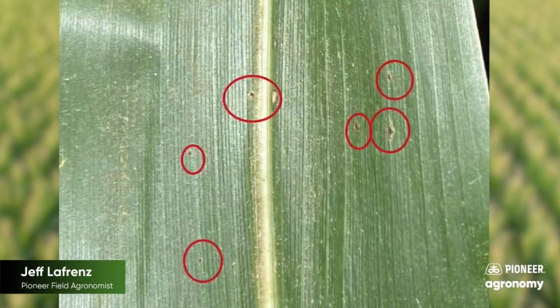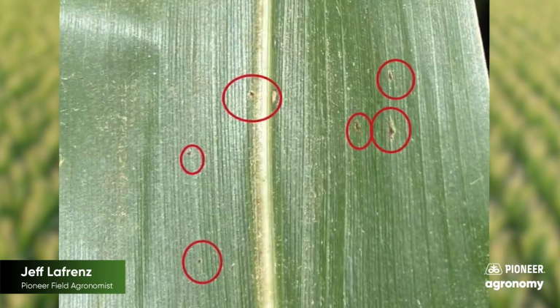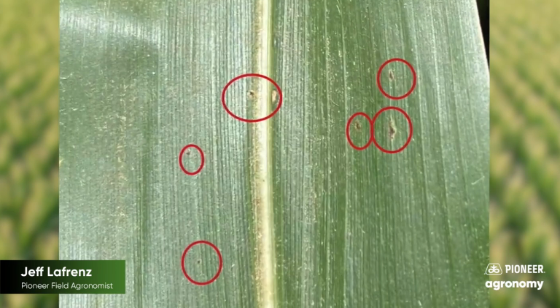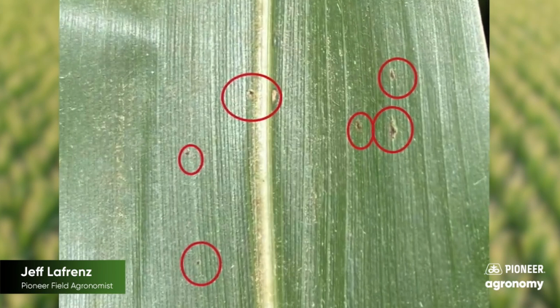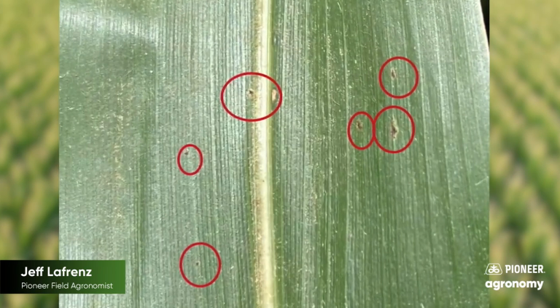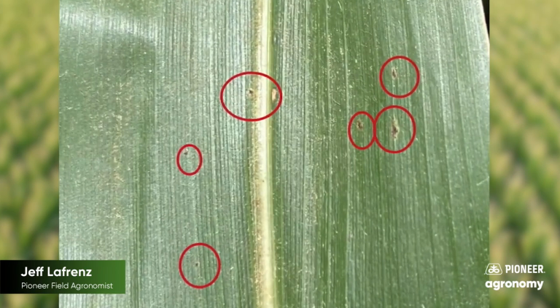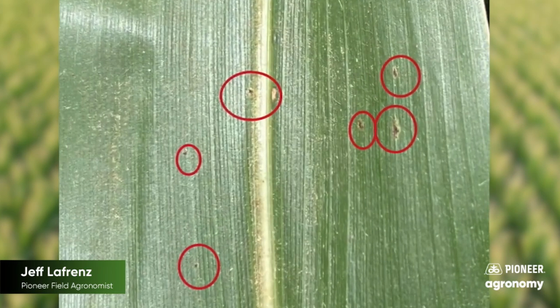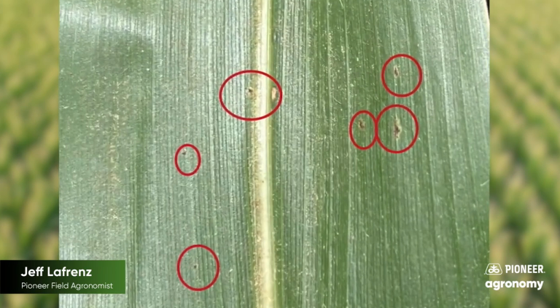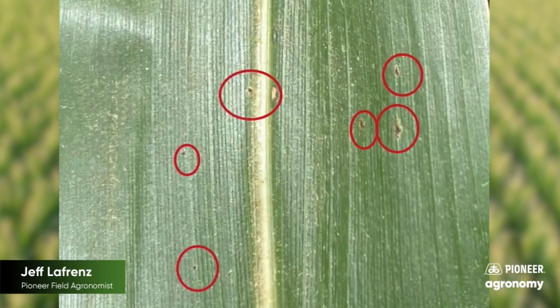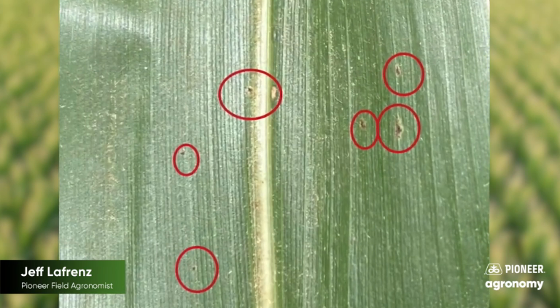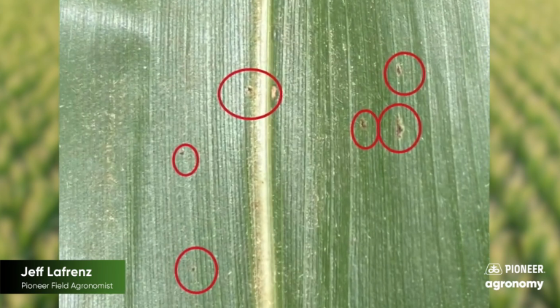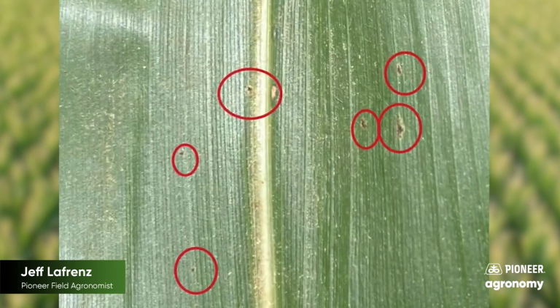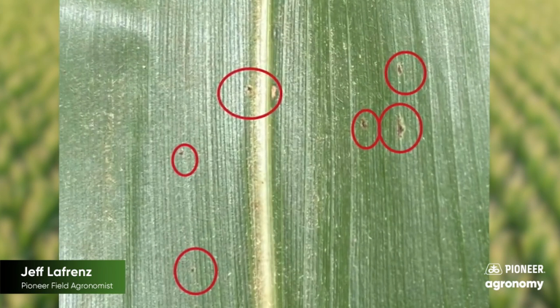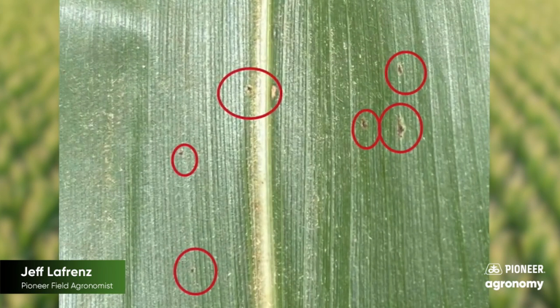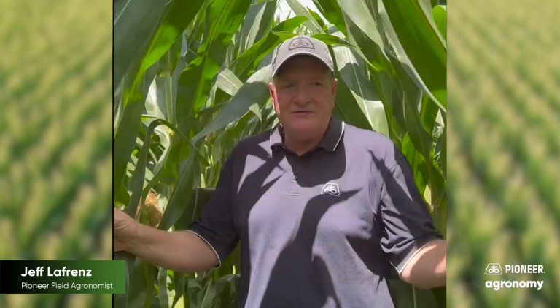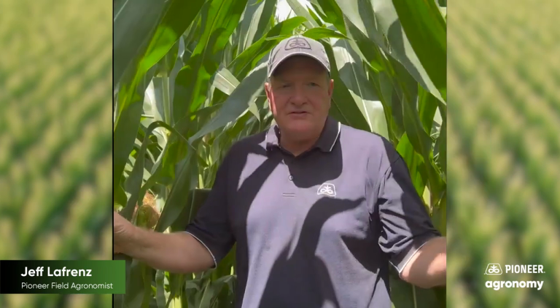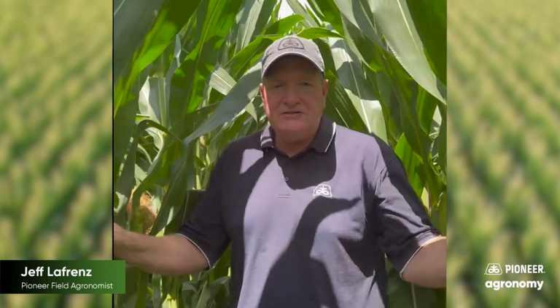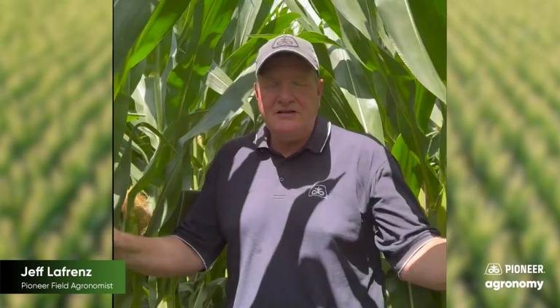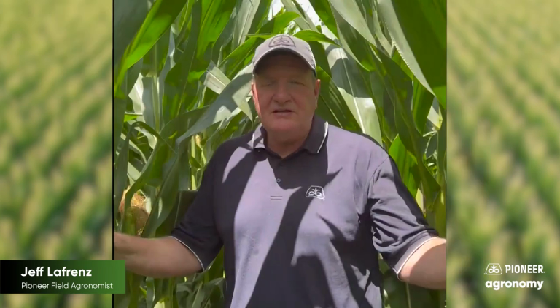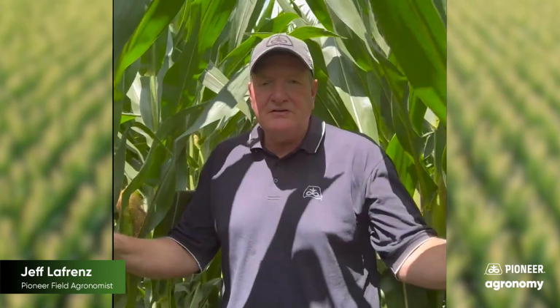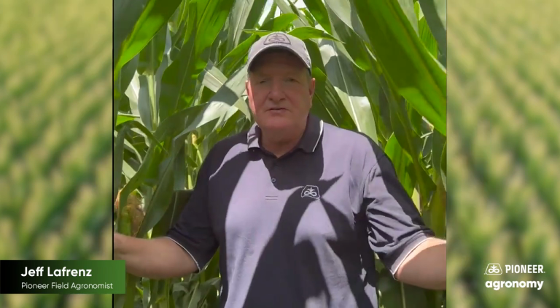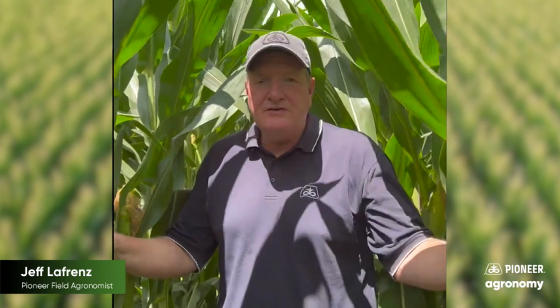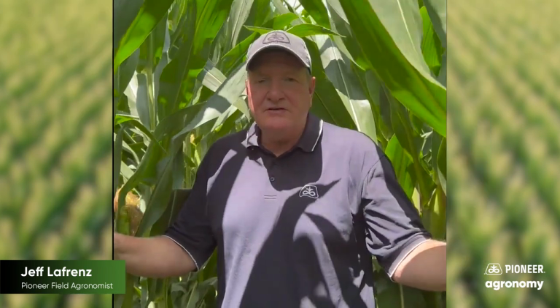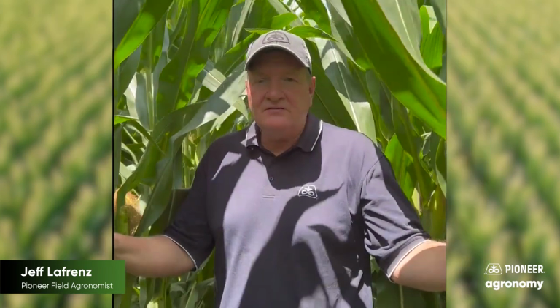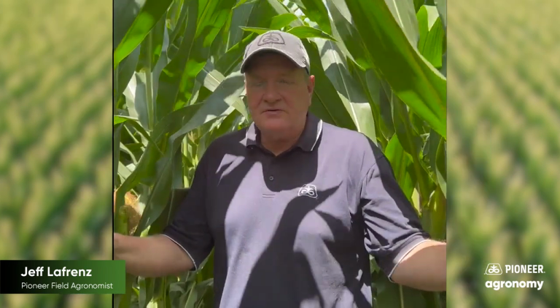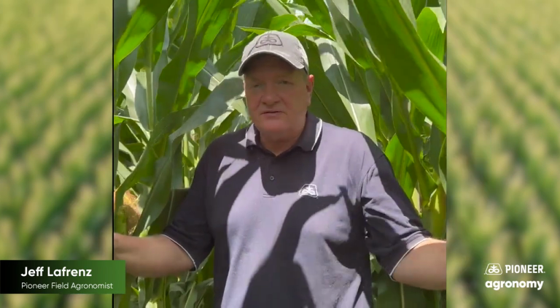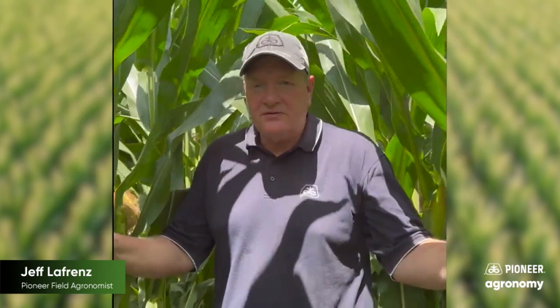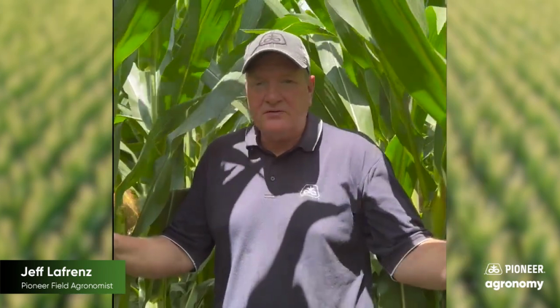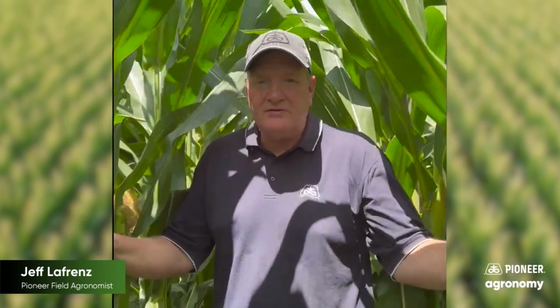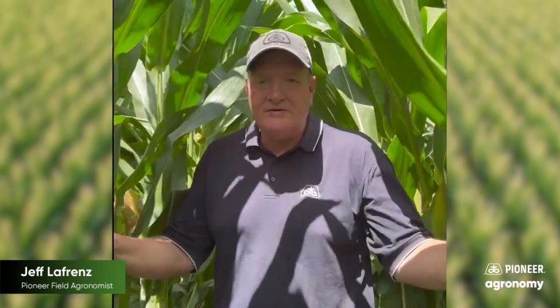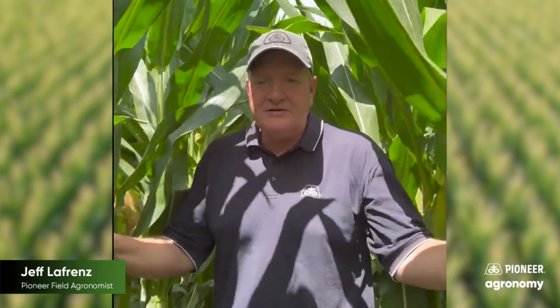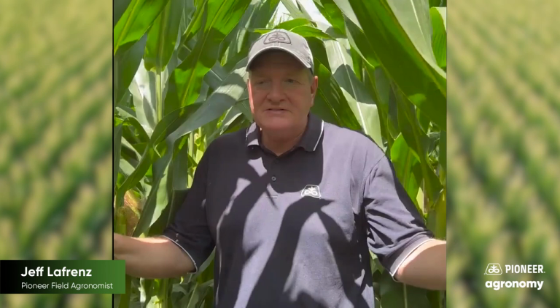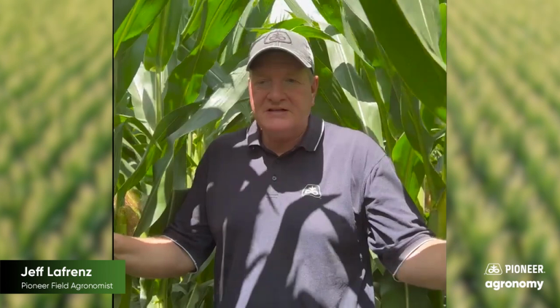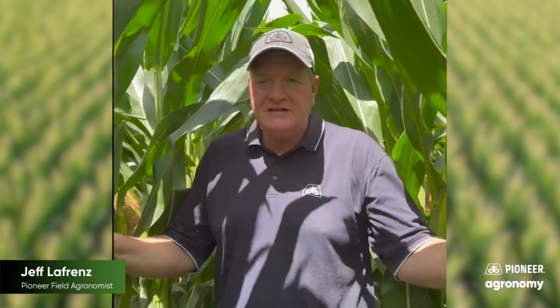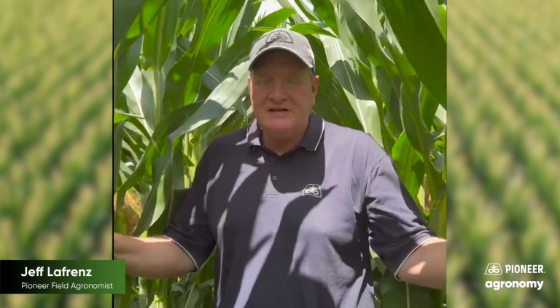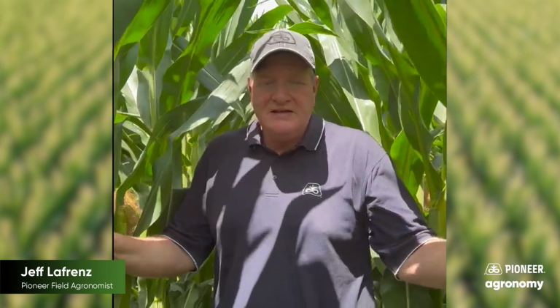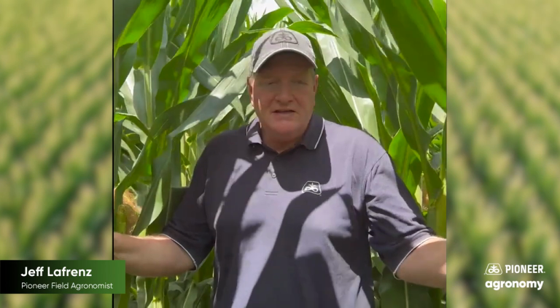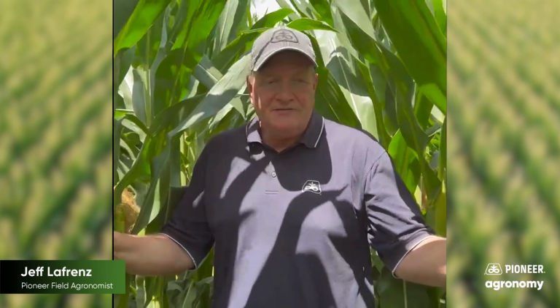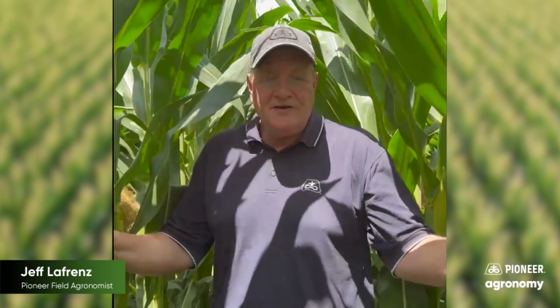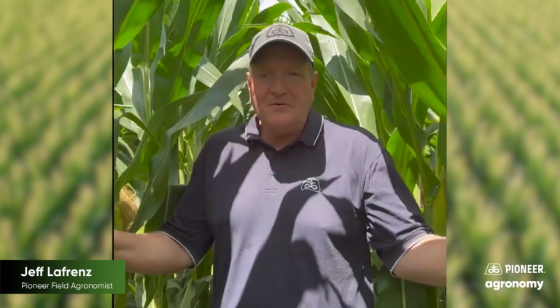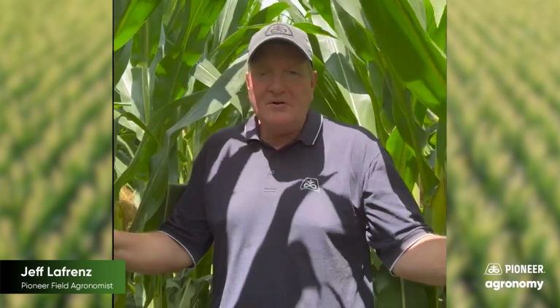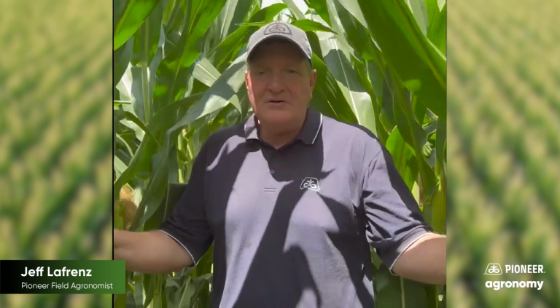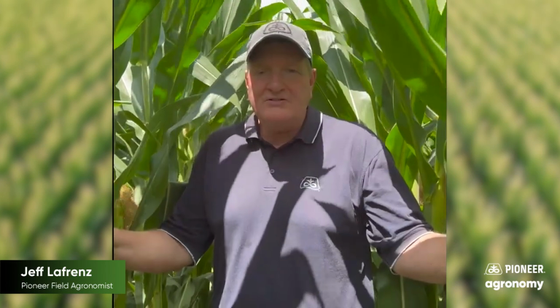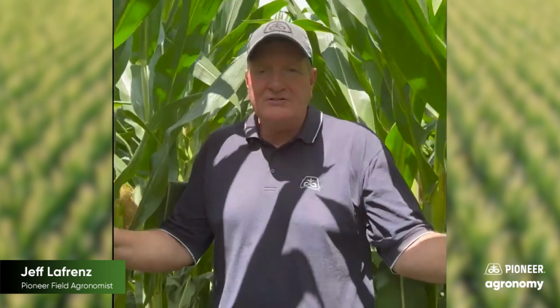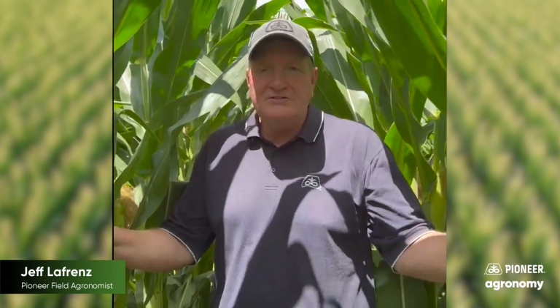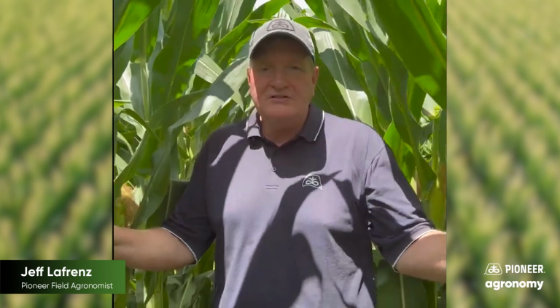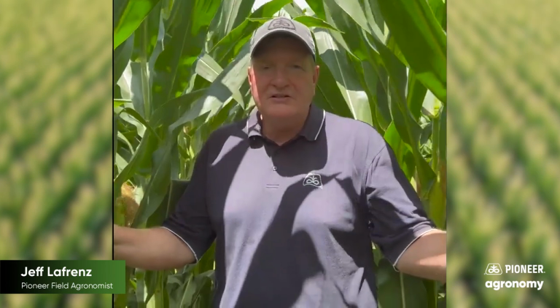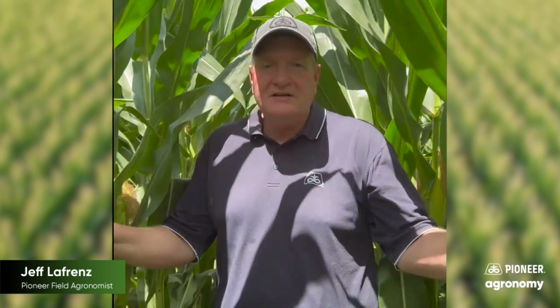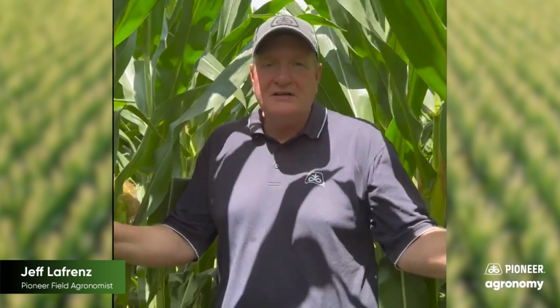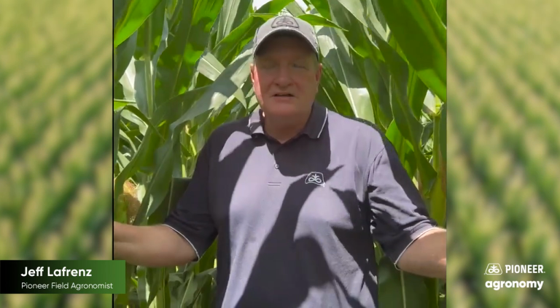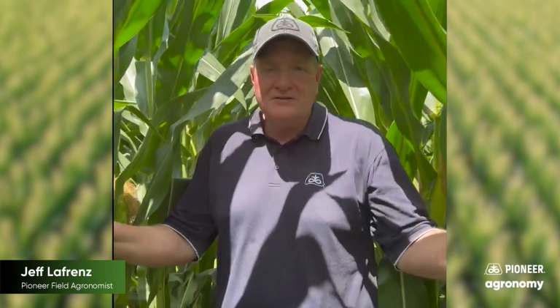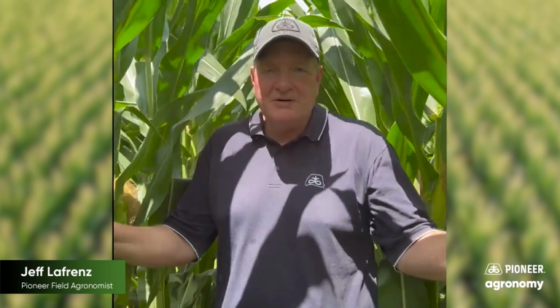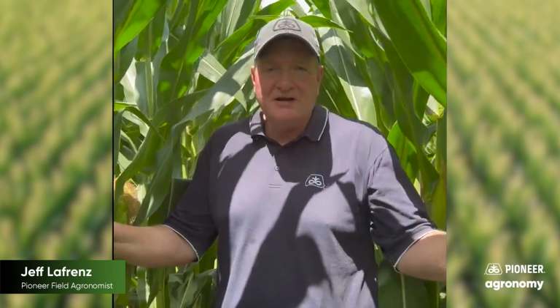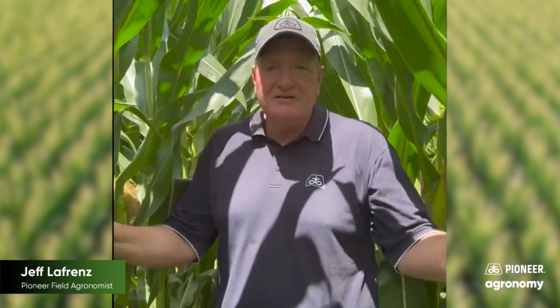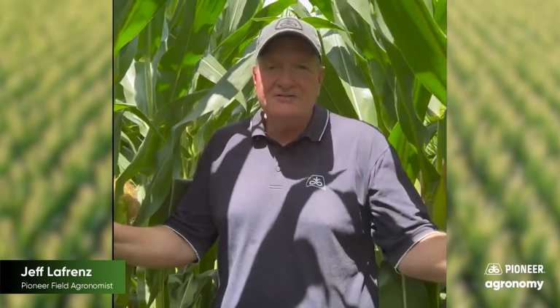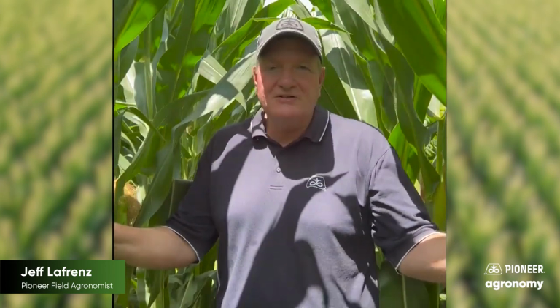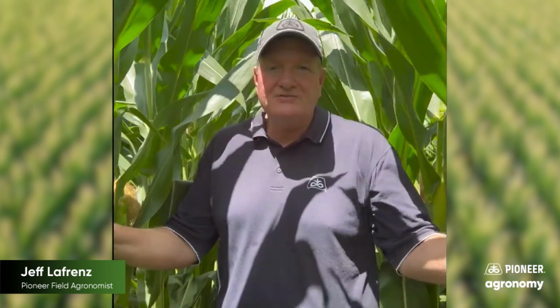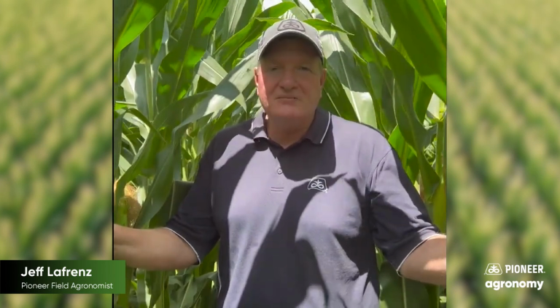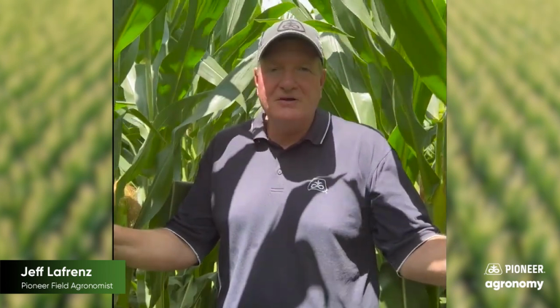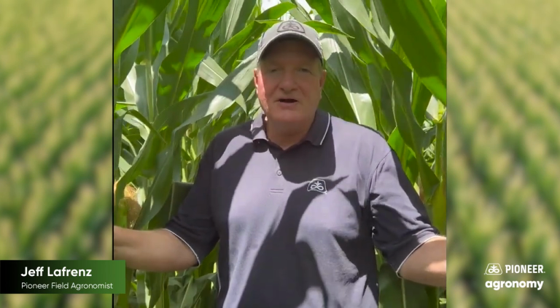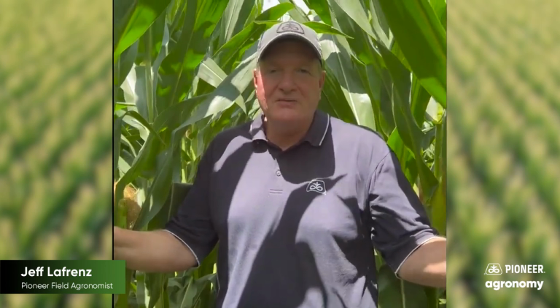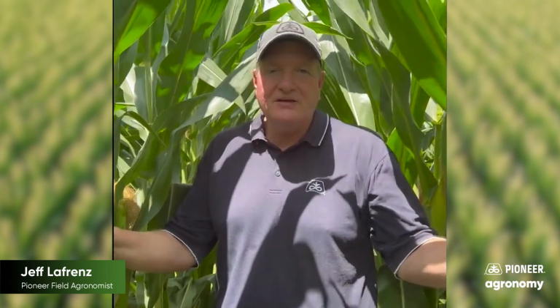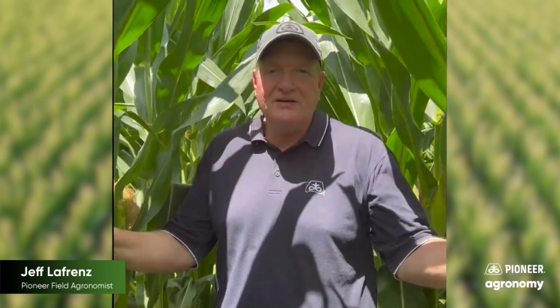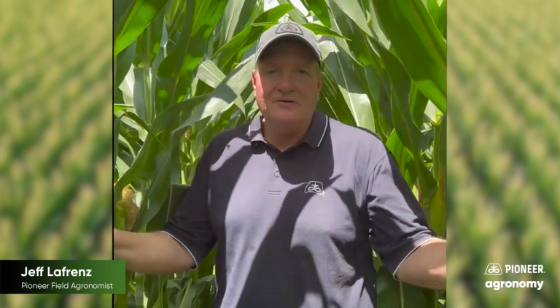We still have time to manage if you're seeing it in your field with a foliar fungicide. If you have more questions, let your Pioneer sales rep know how we can help.